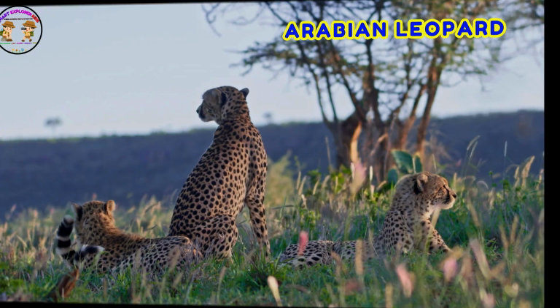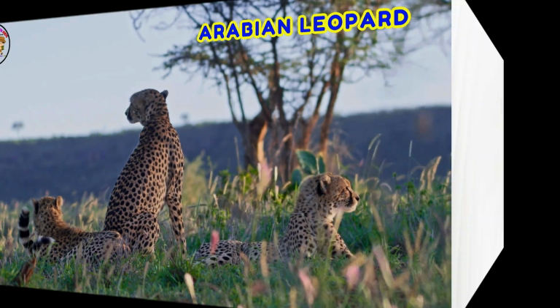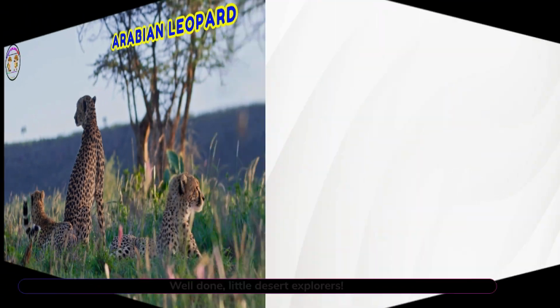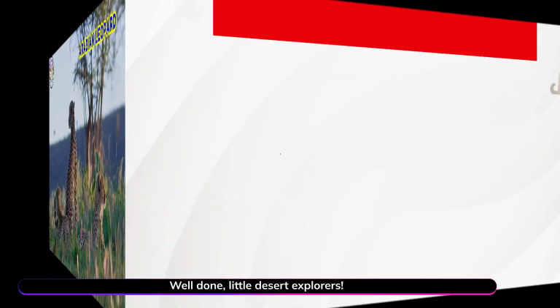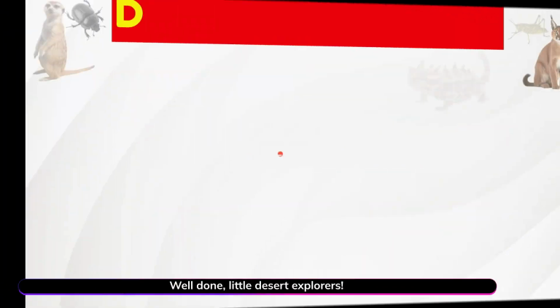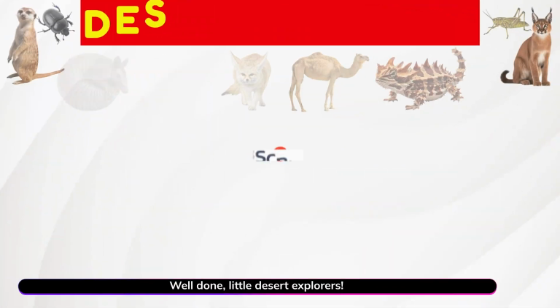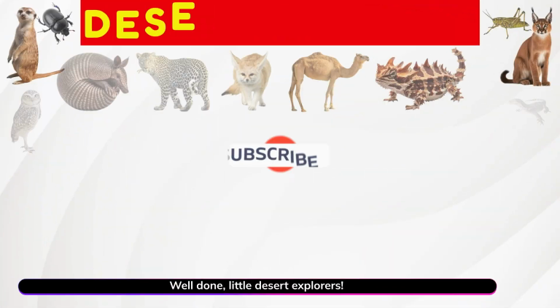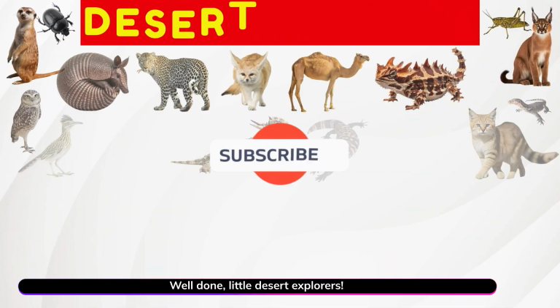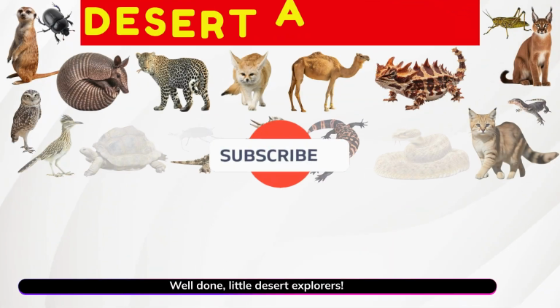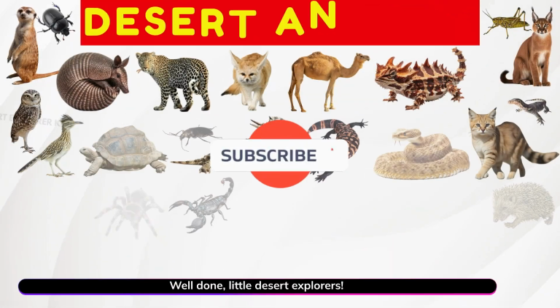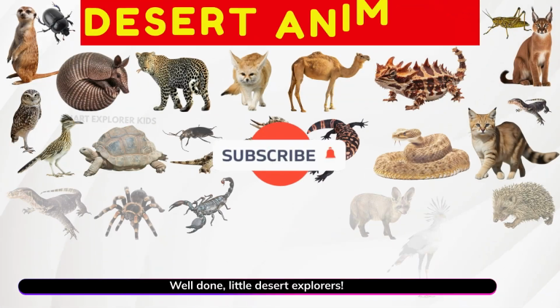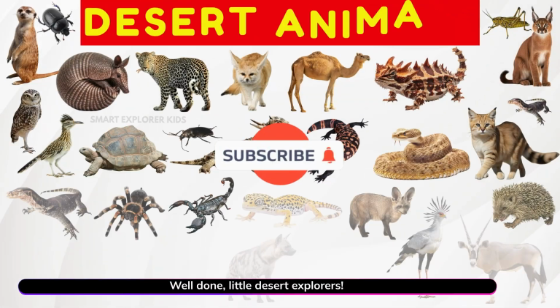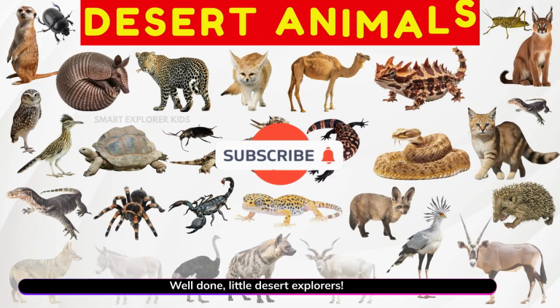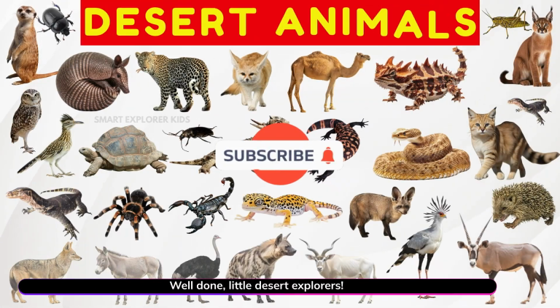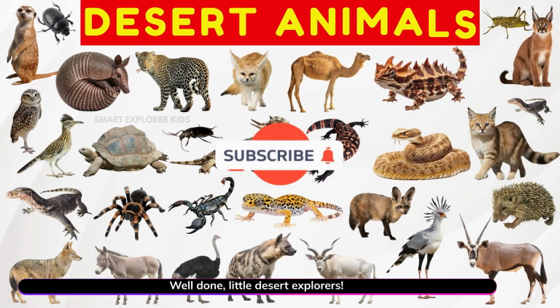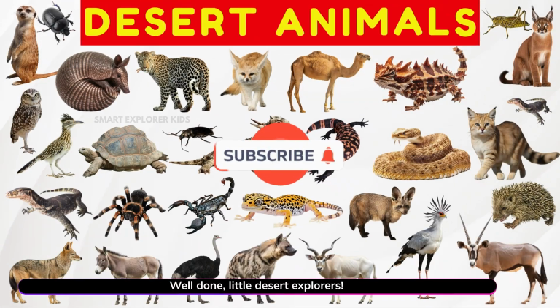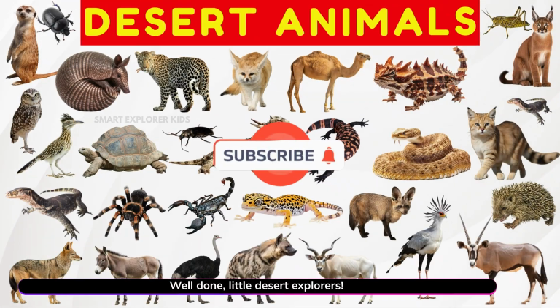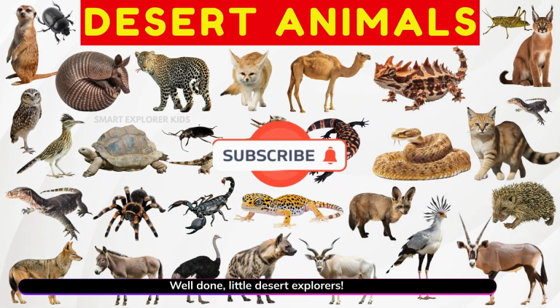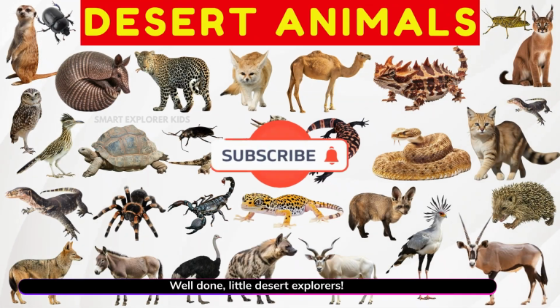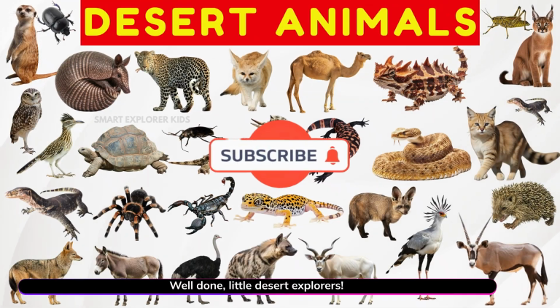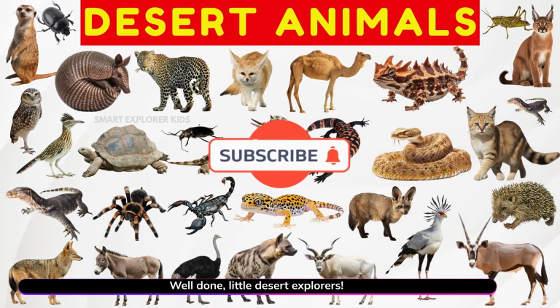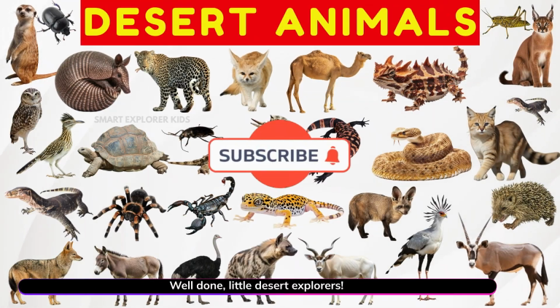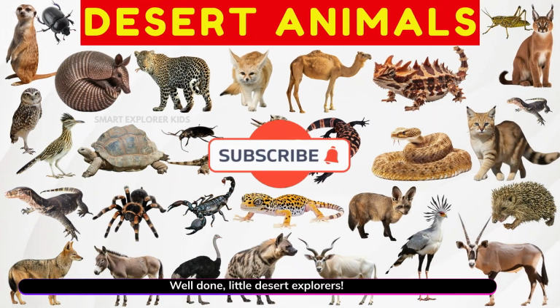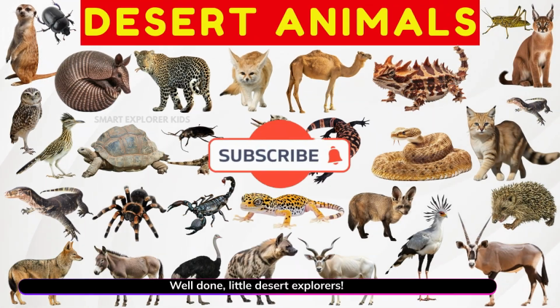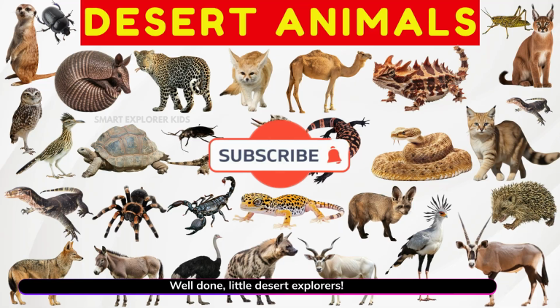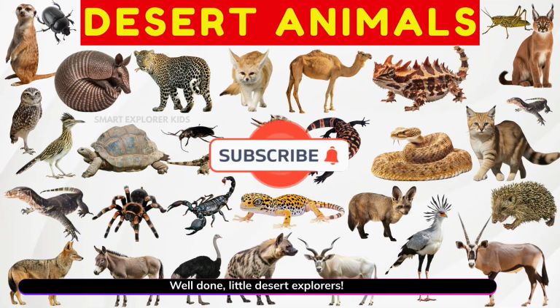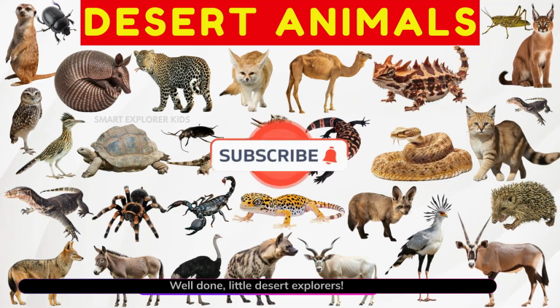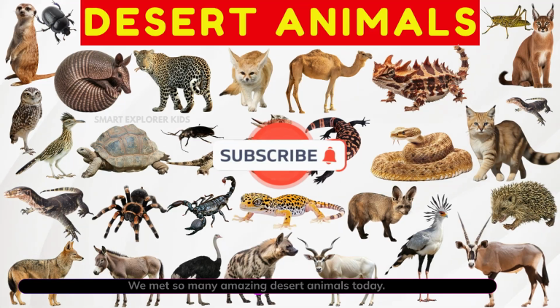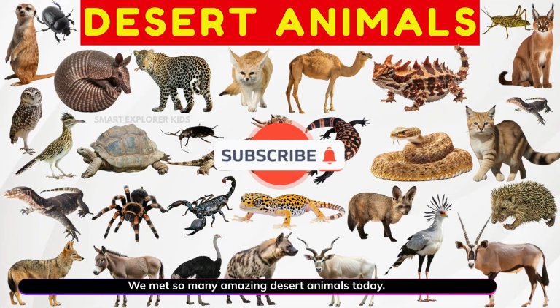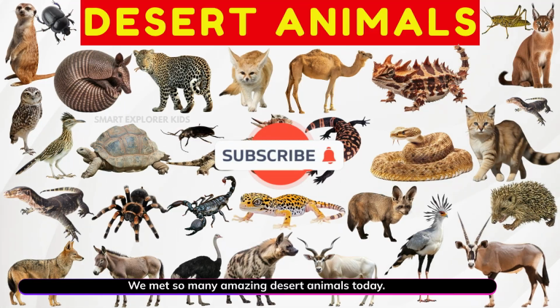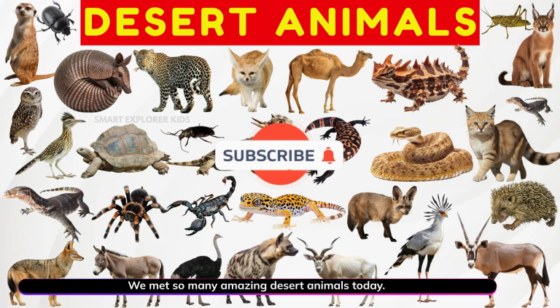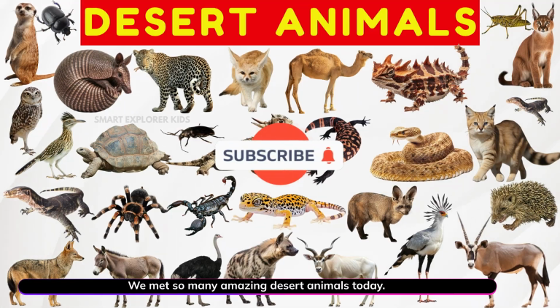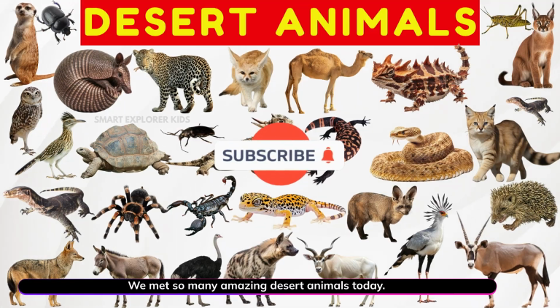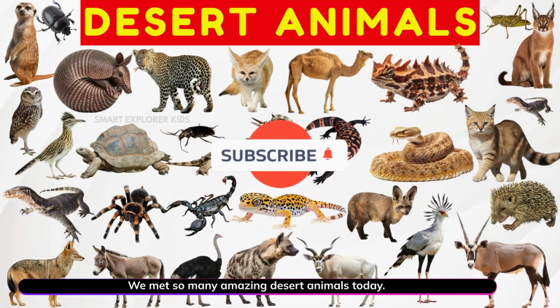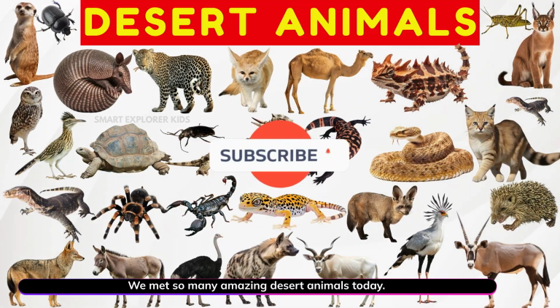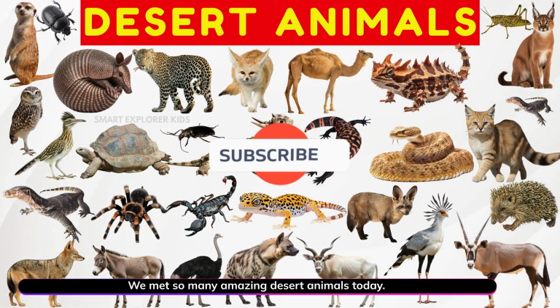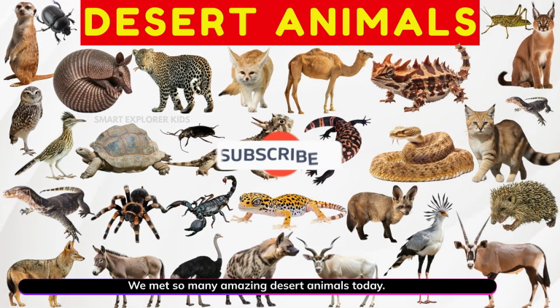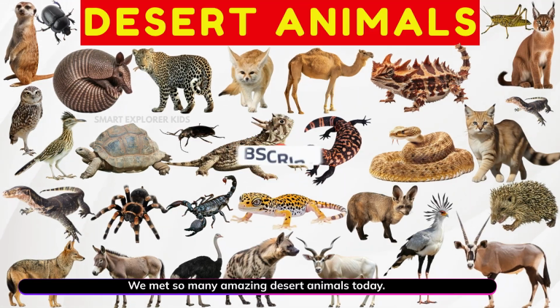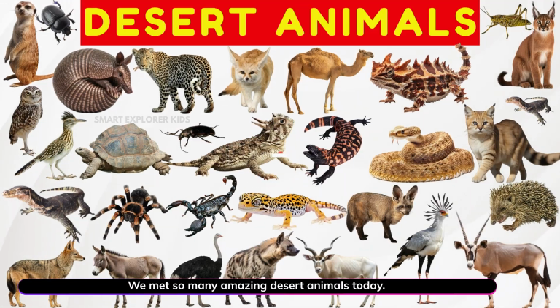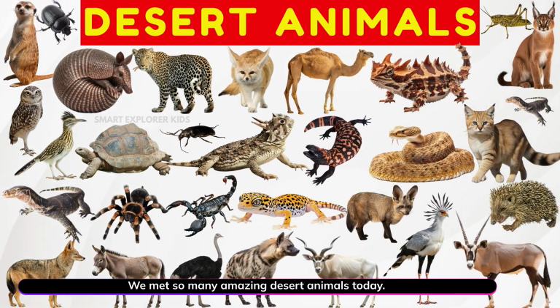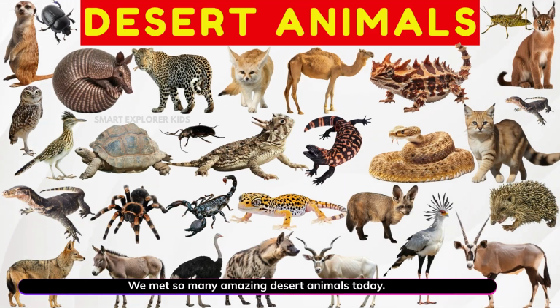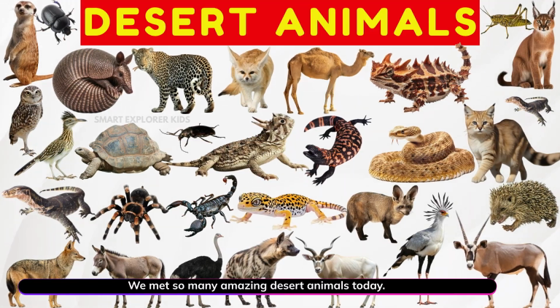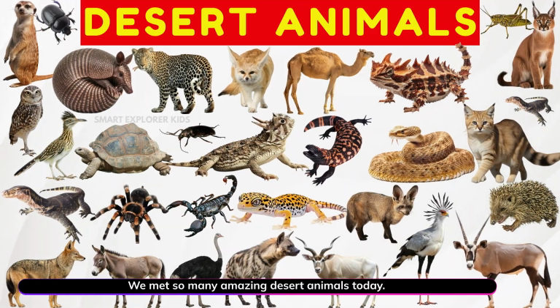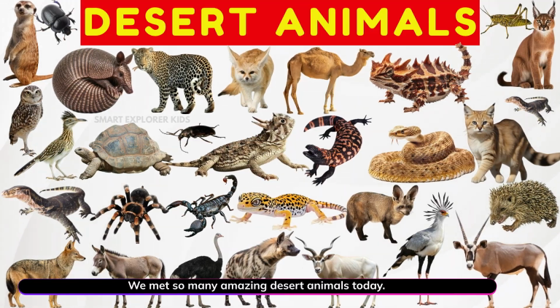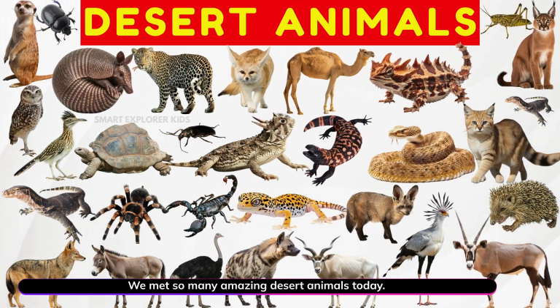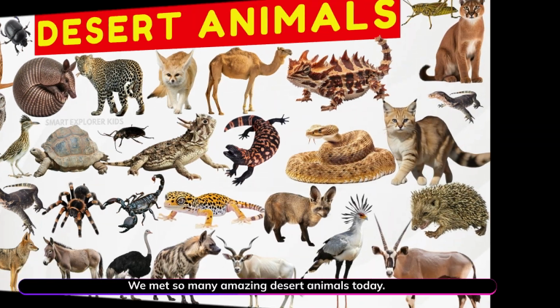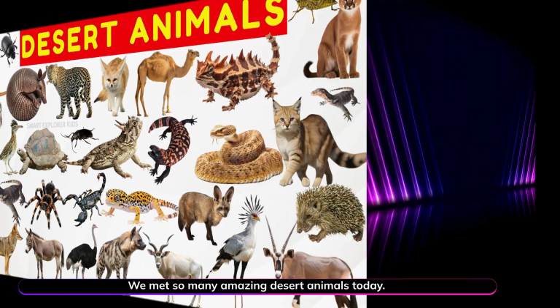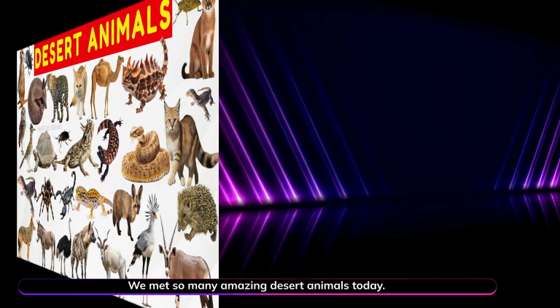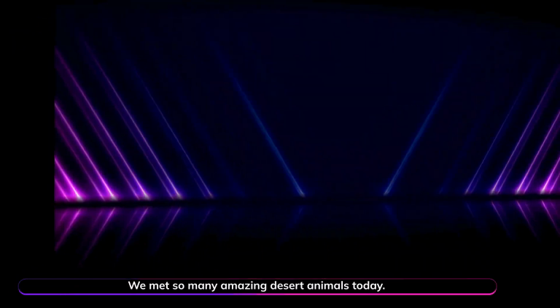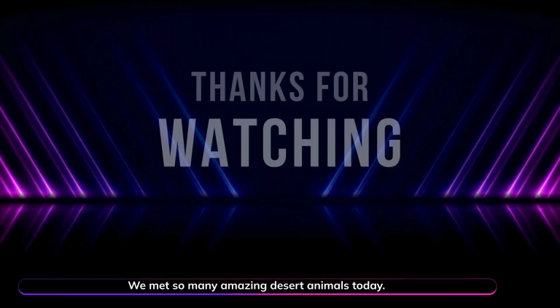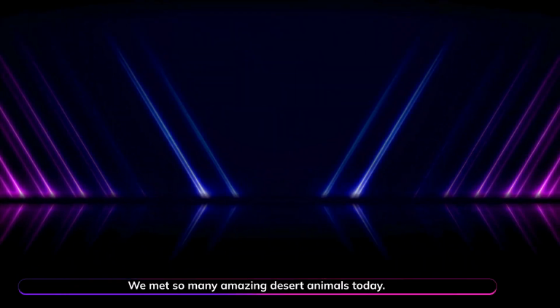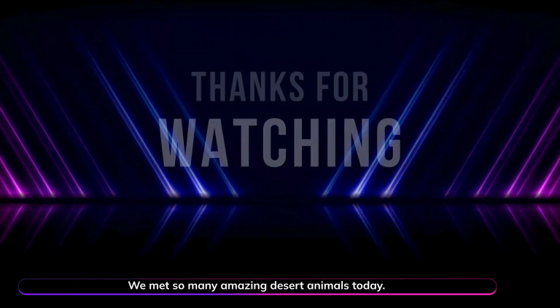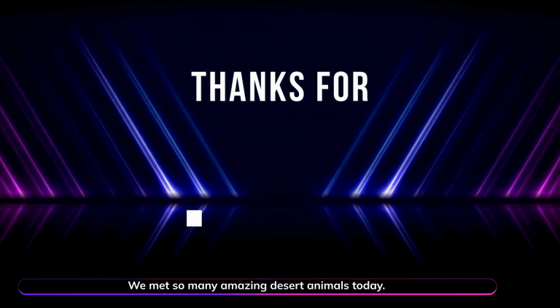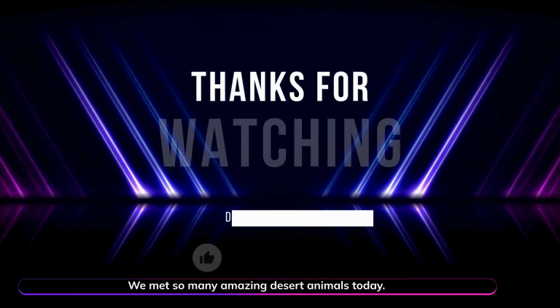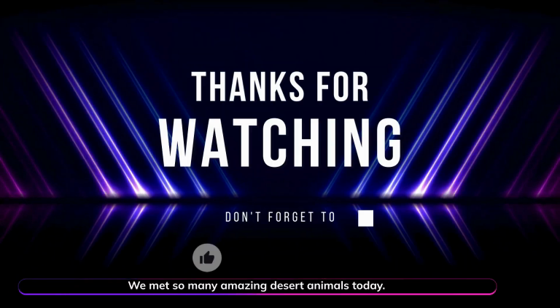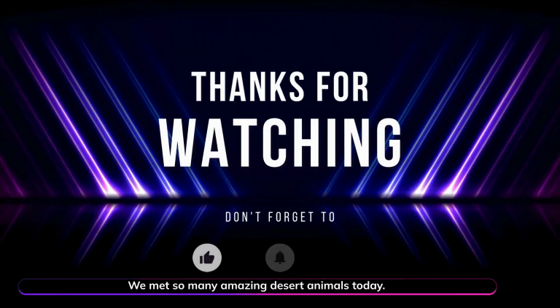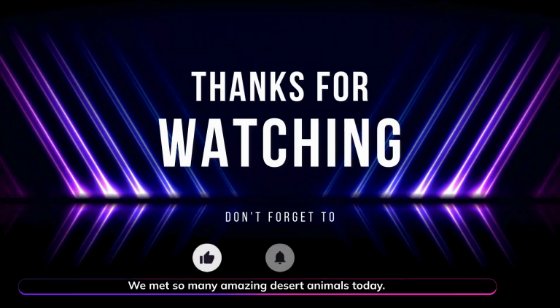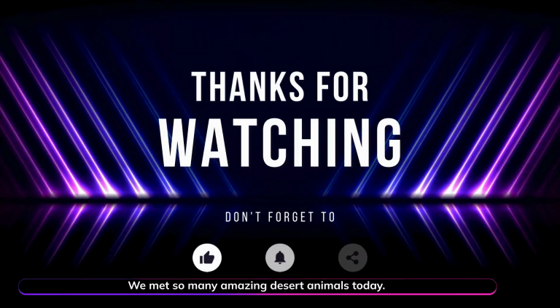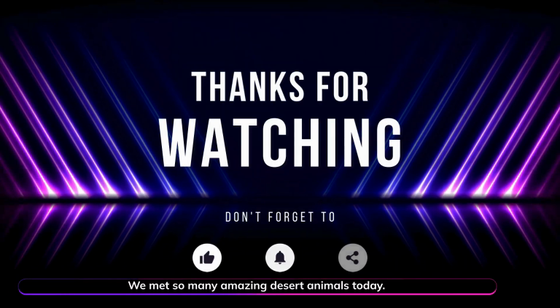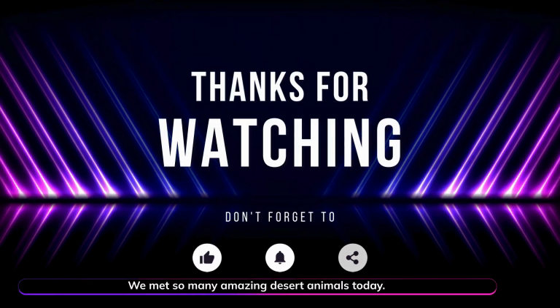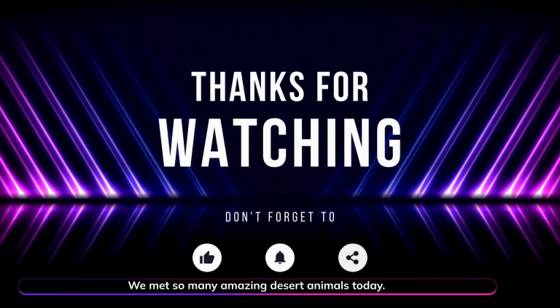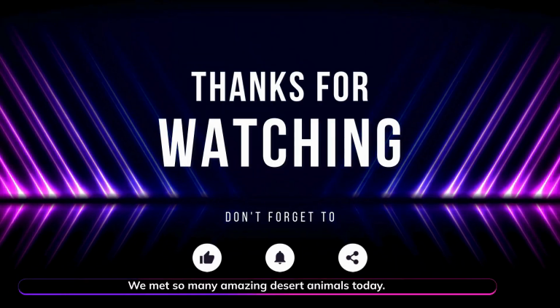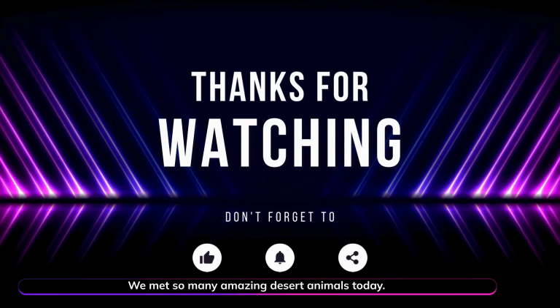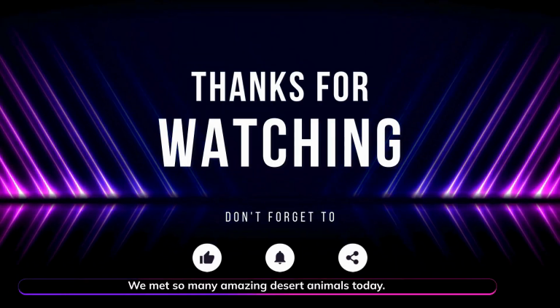Well done, little desert explorers! We met so many amazing desert animals today!